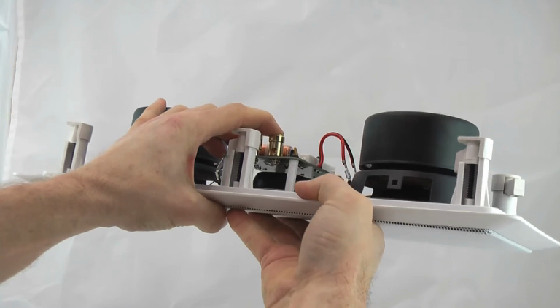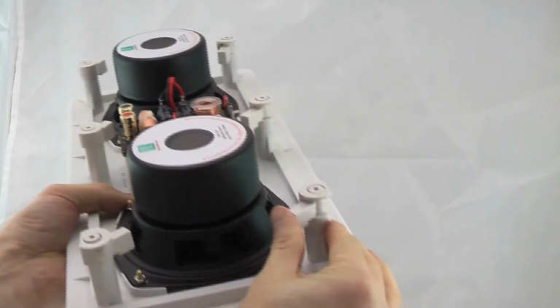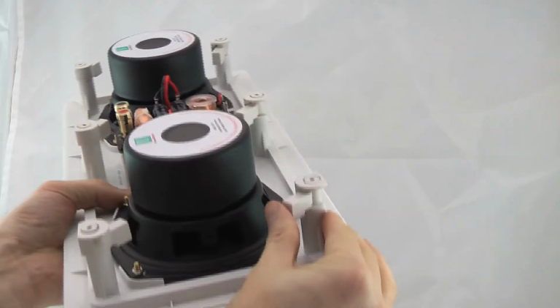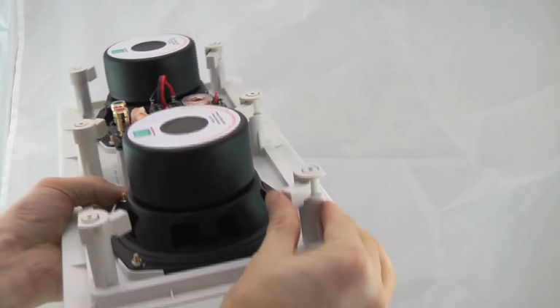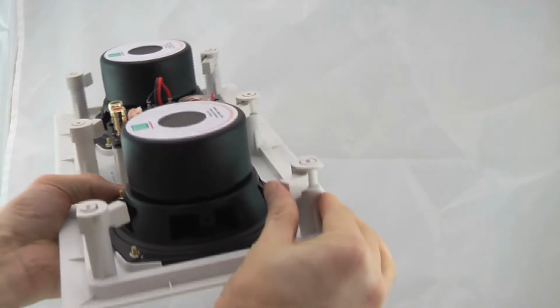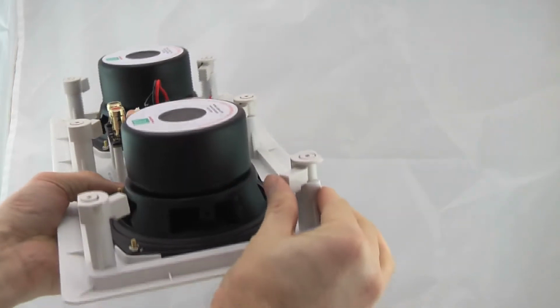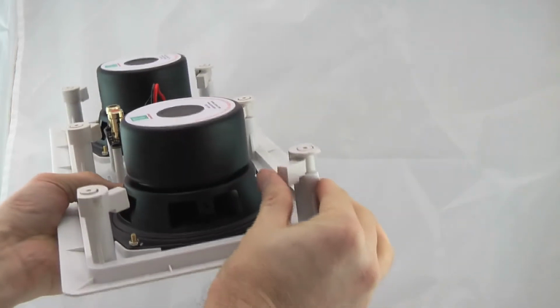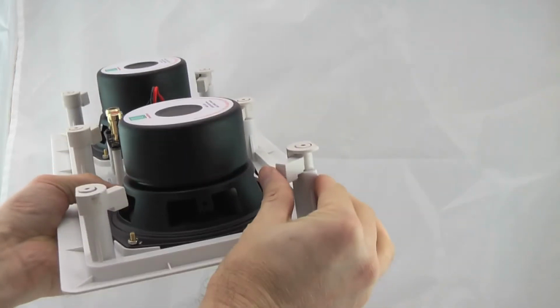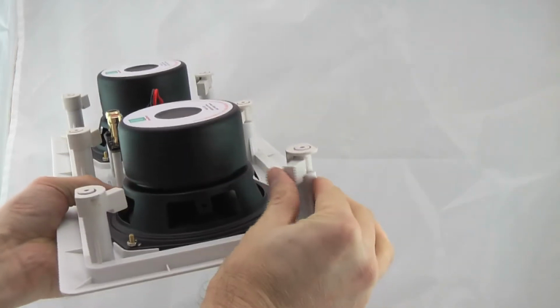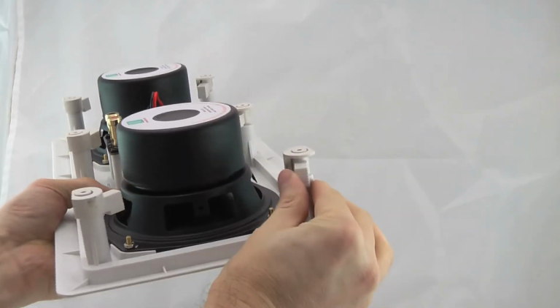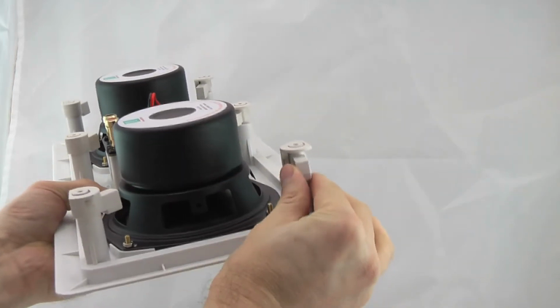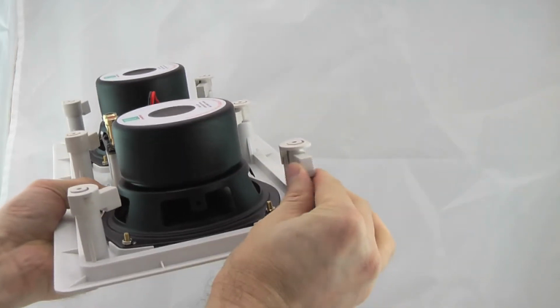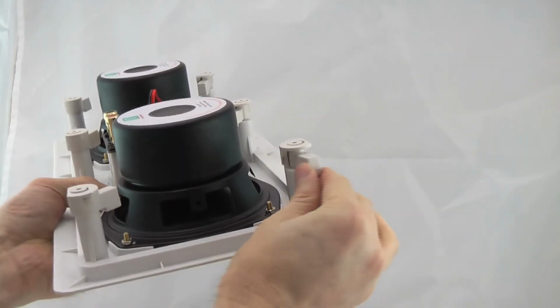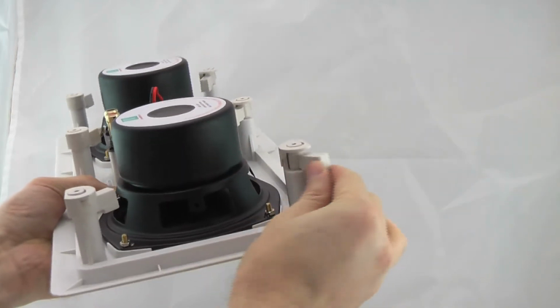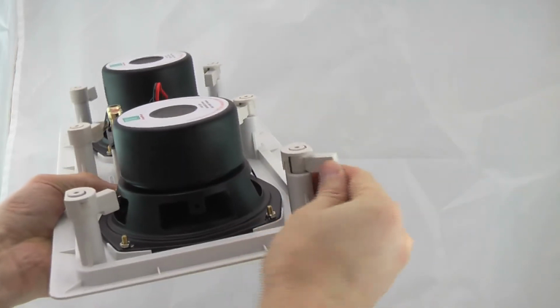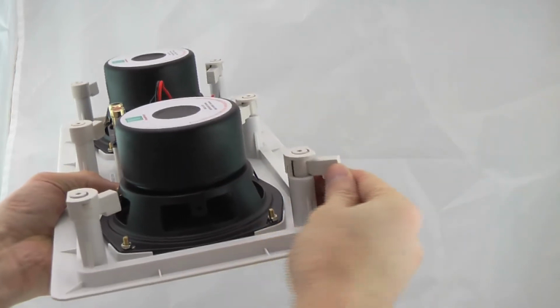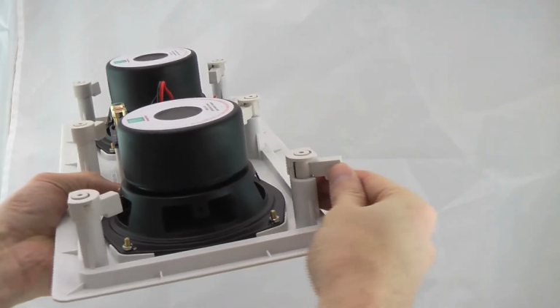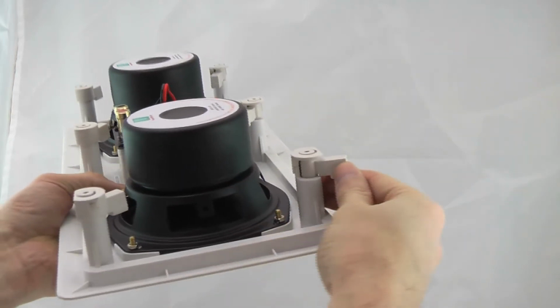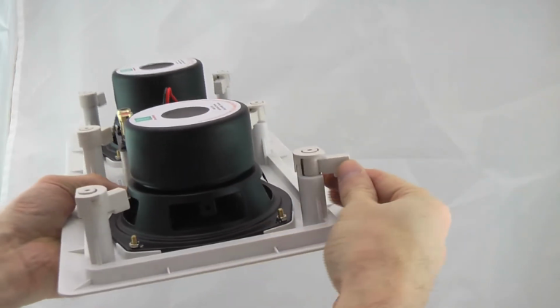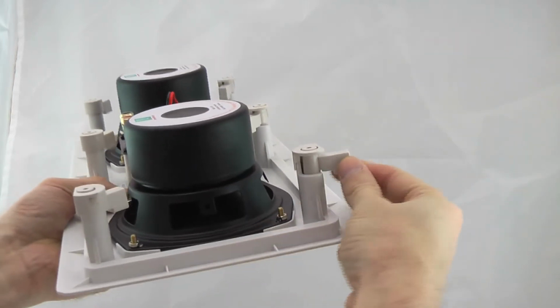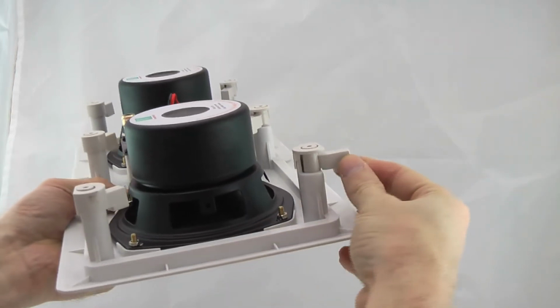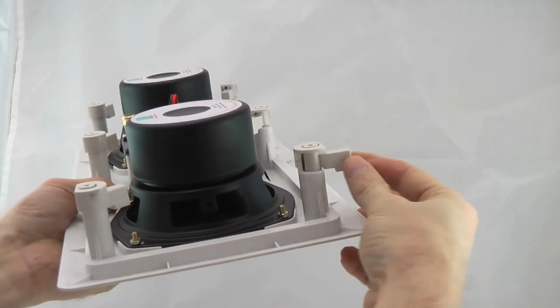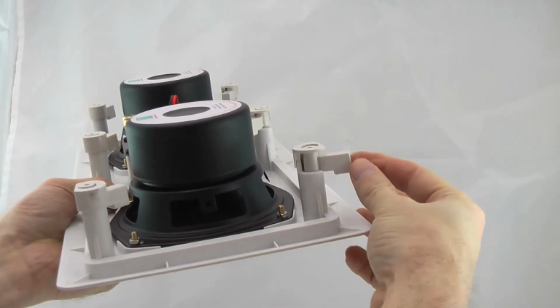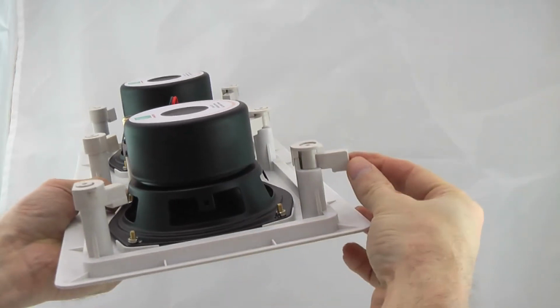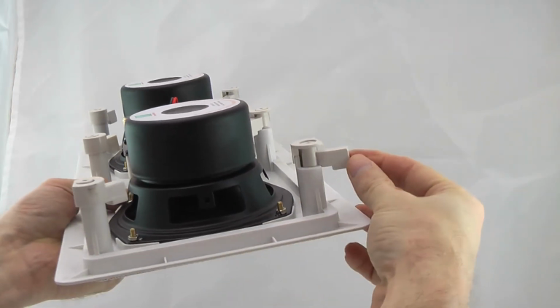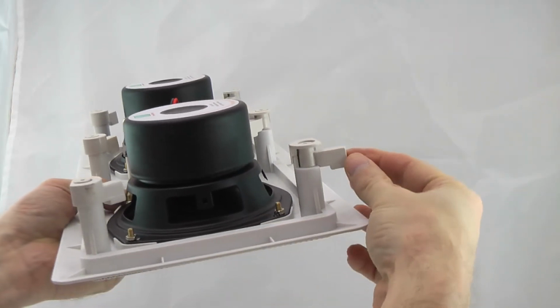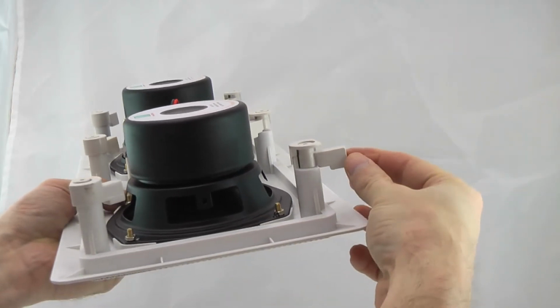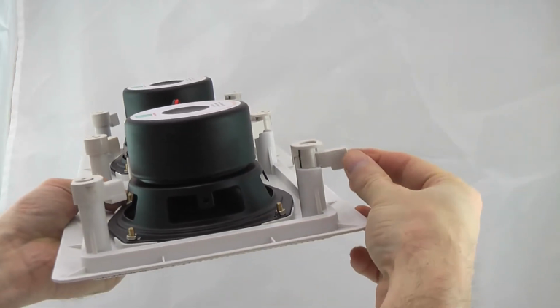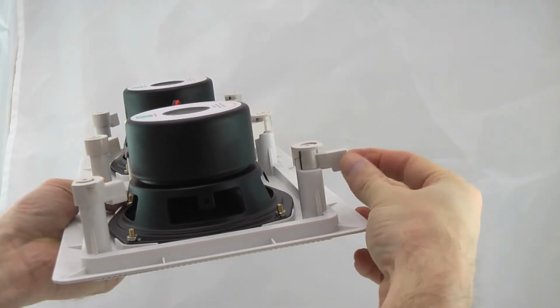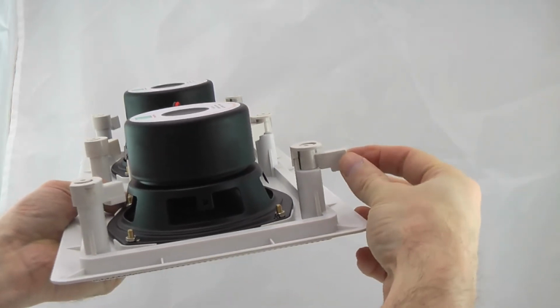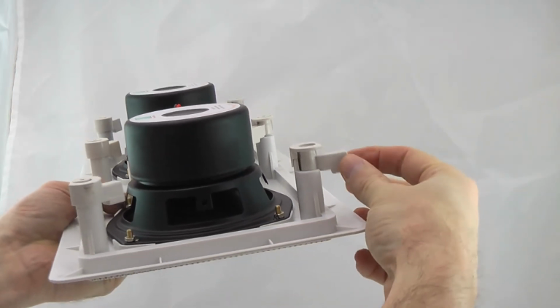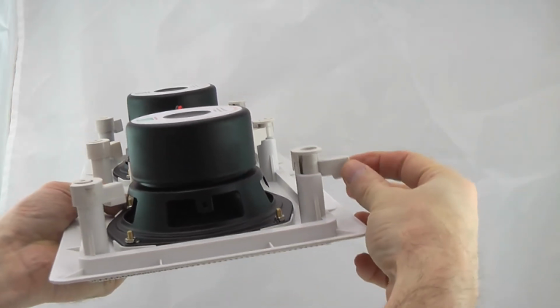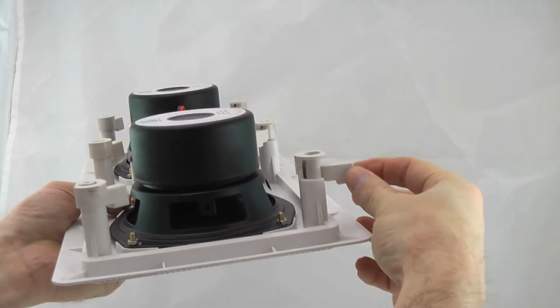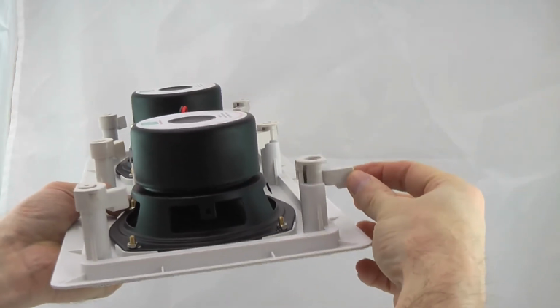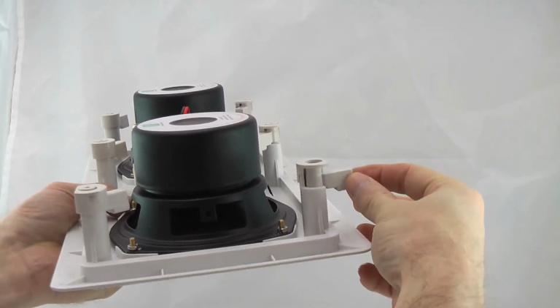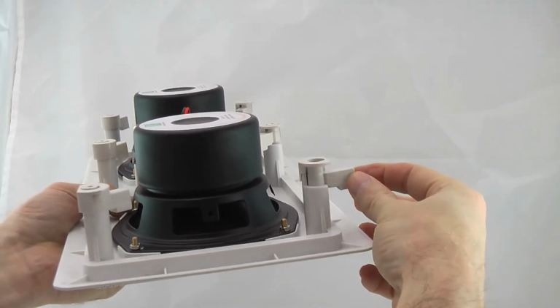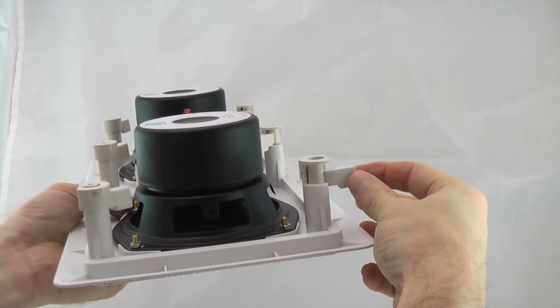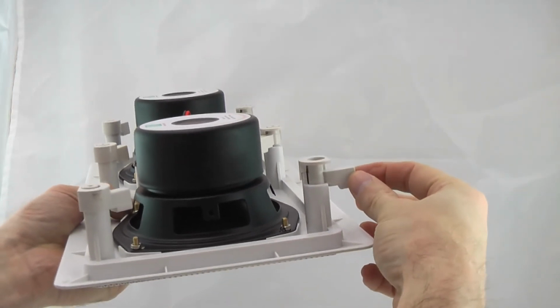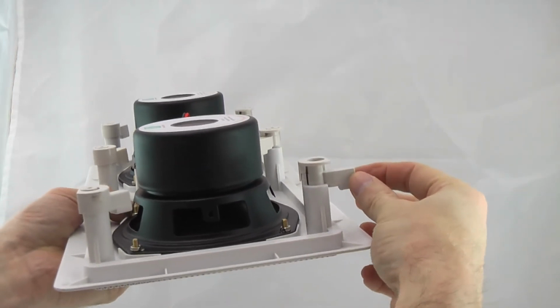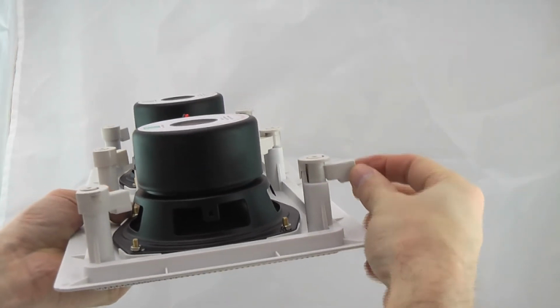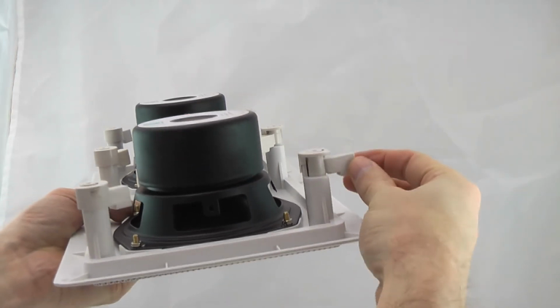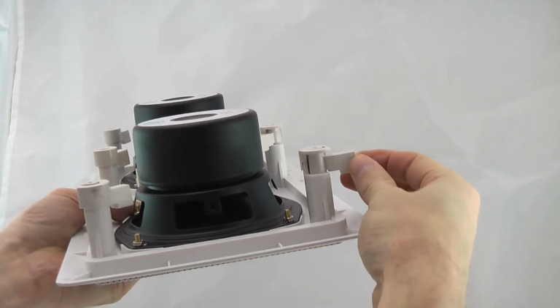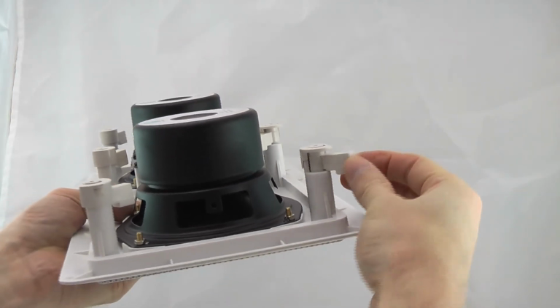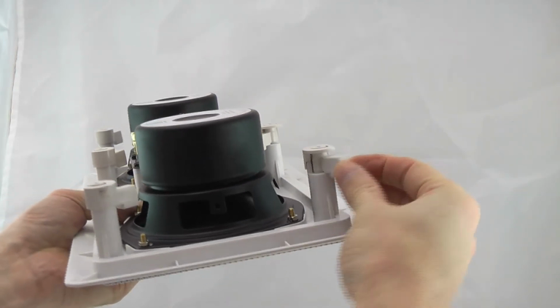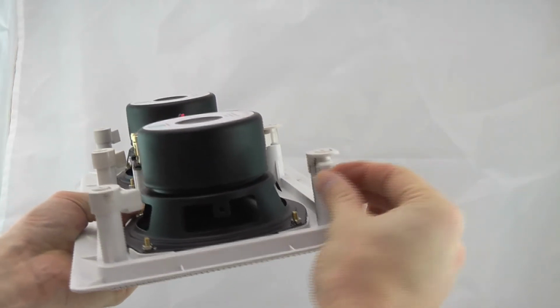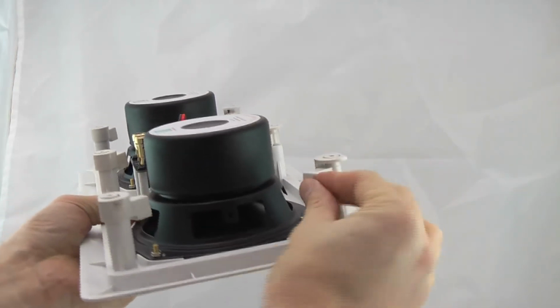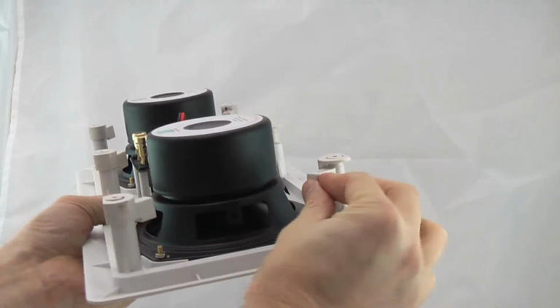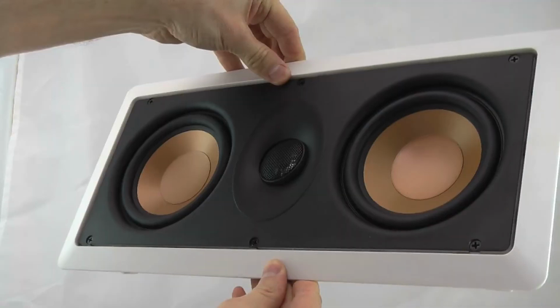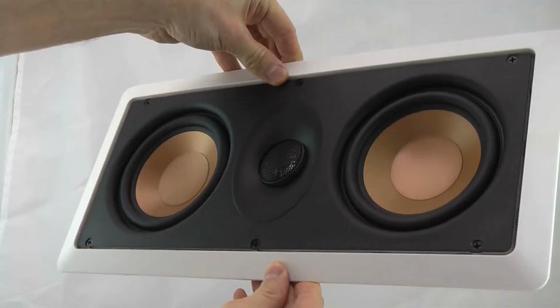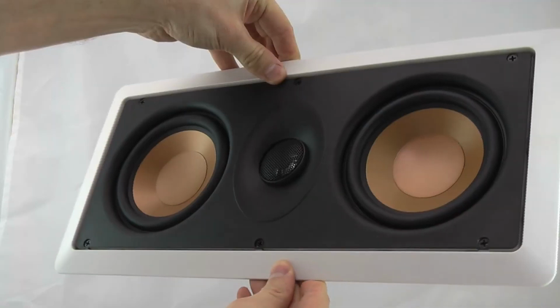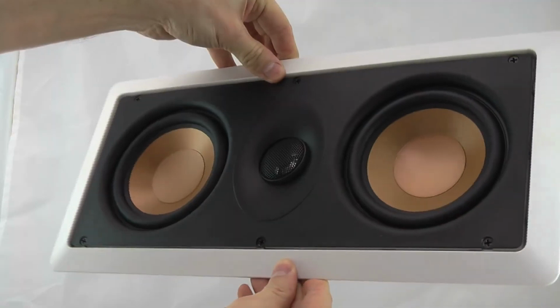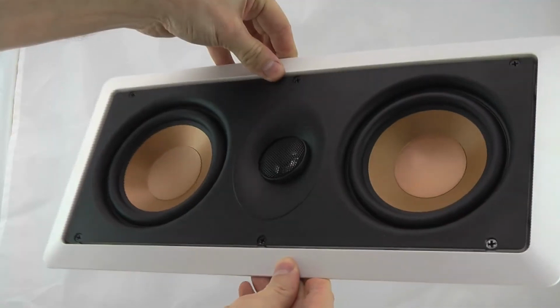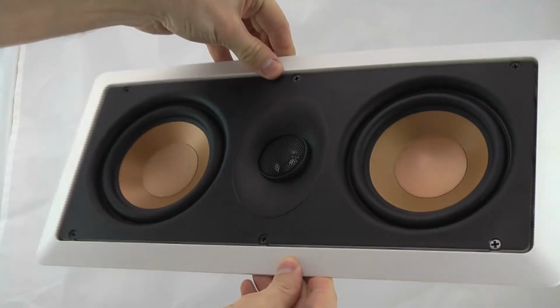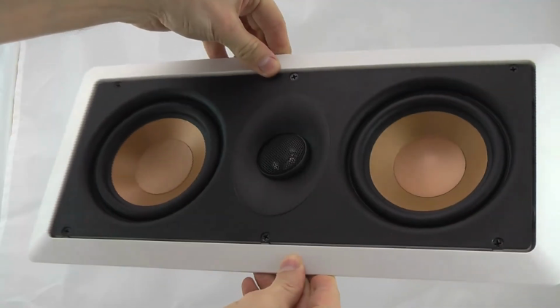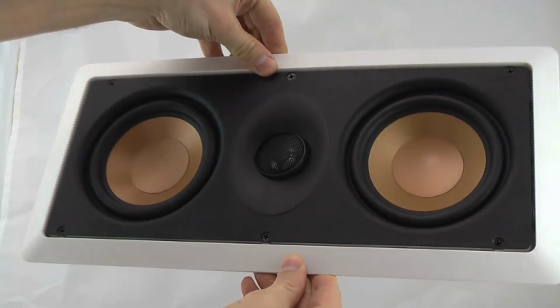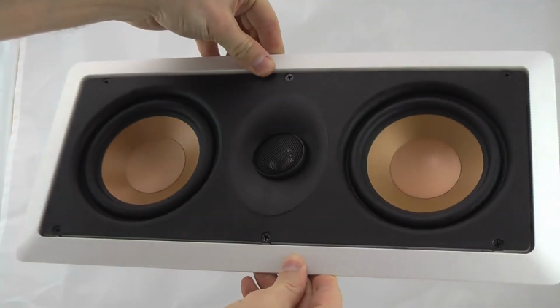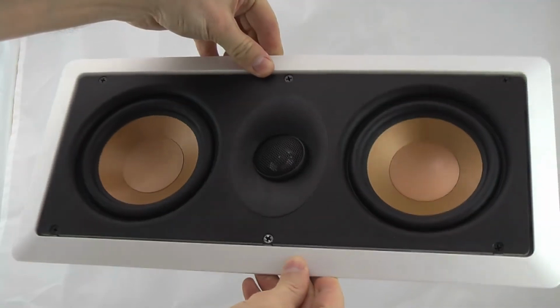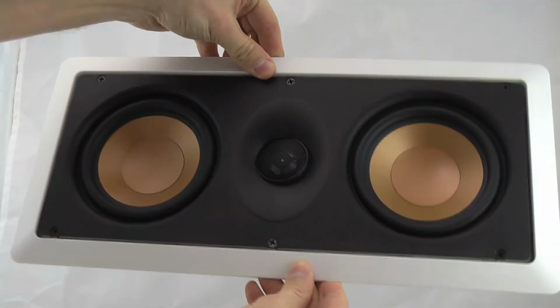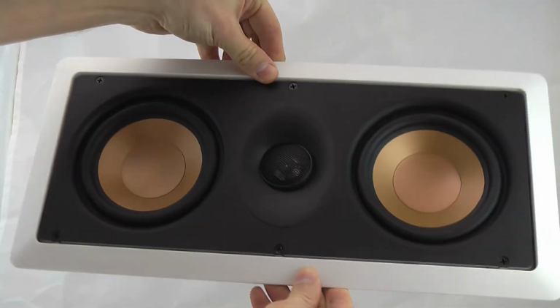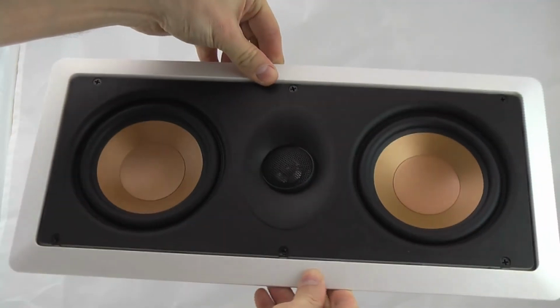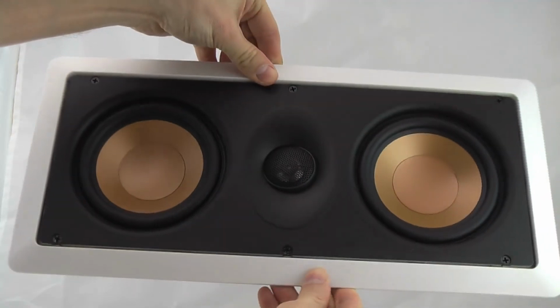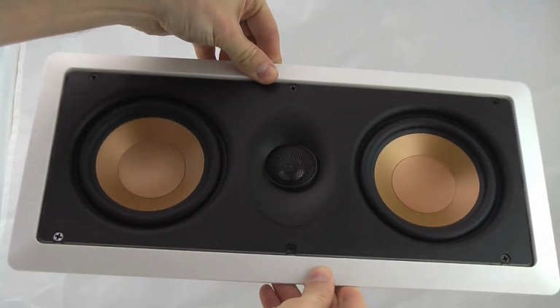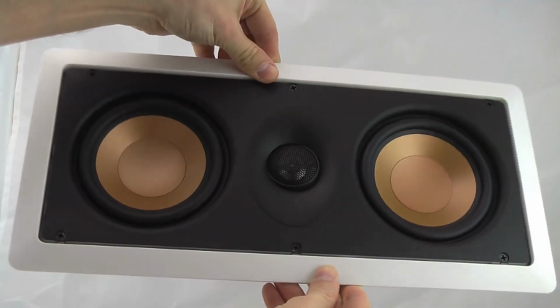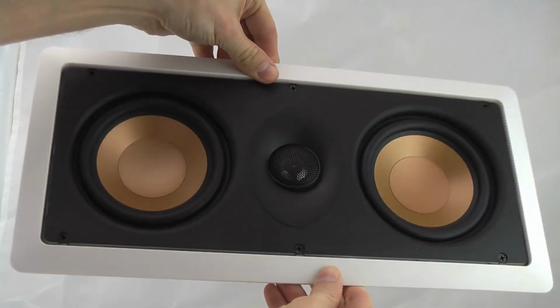Industry standard dog ear mounts ensure a permanent mount. Performance you can be sure of.